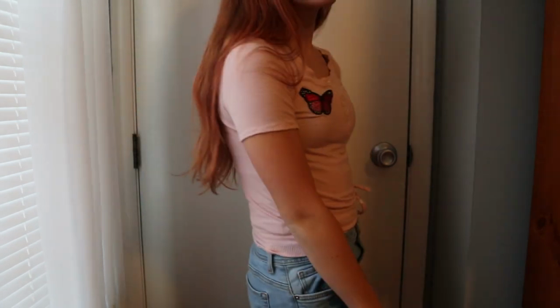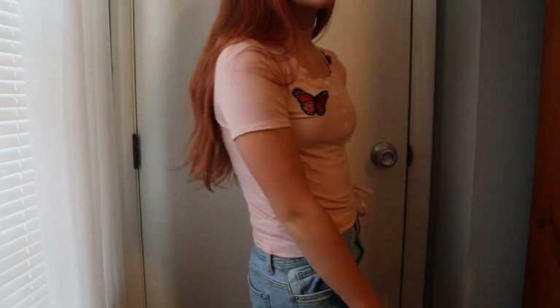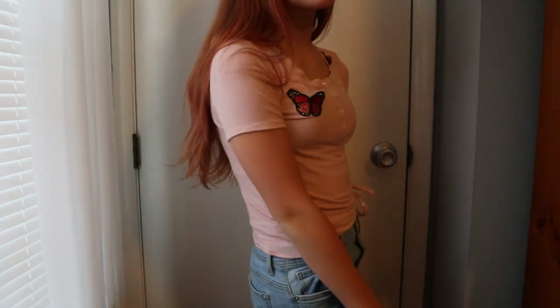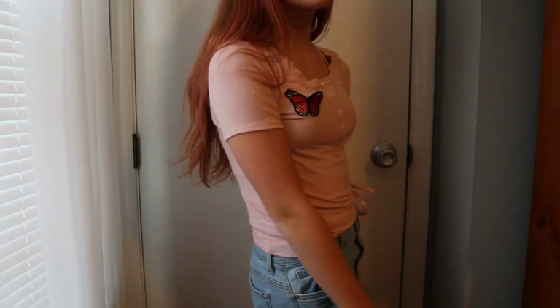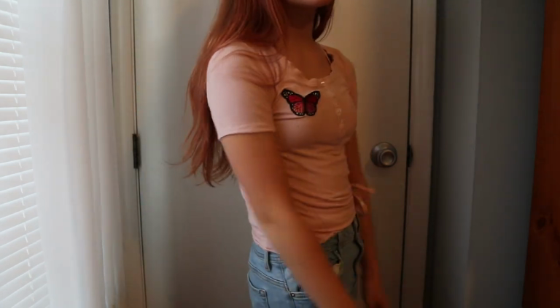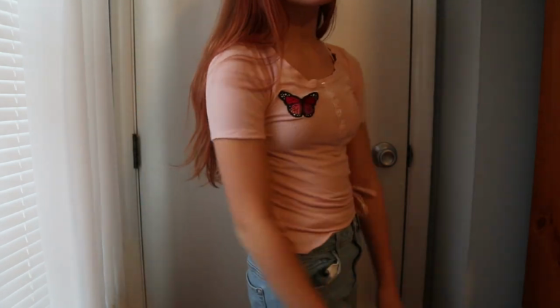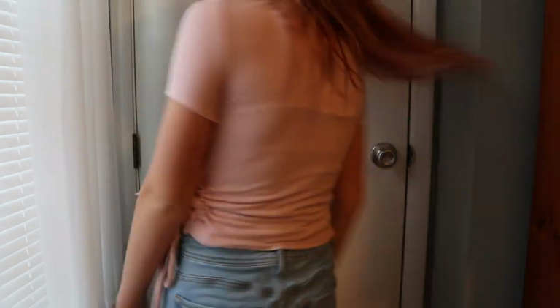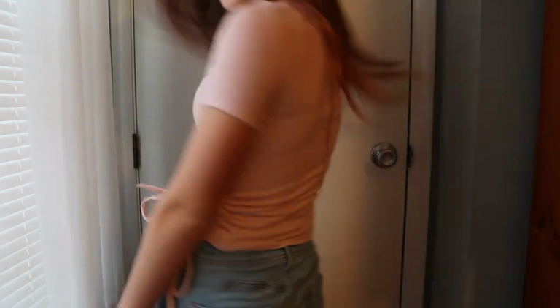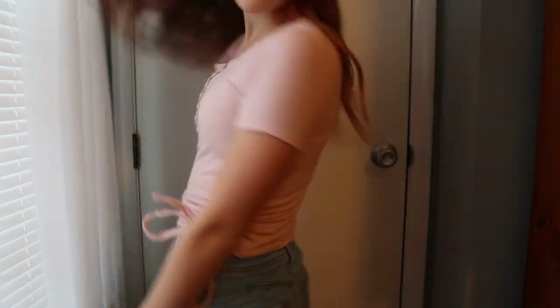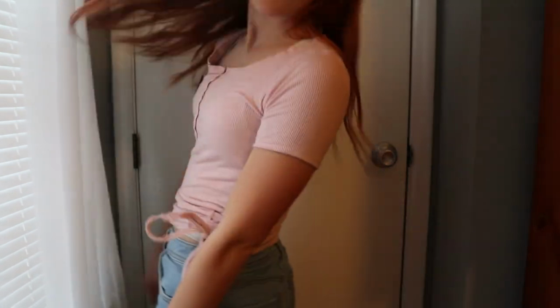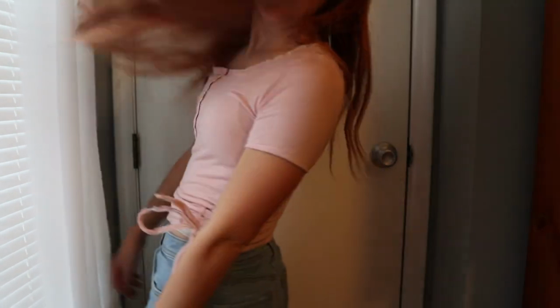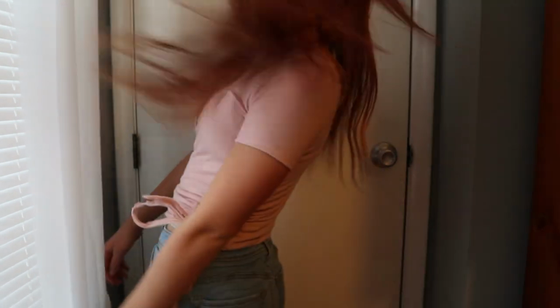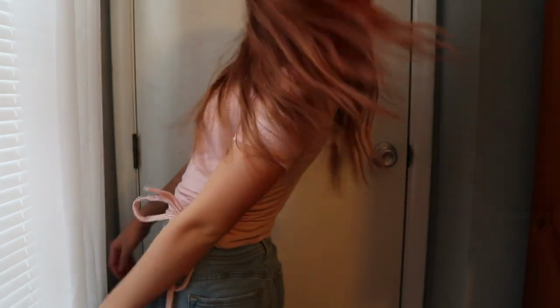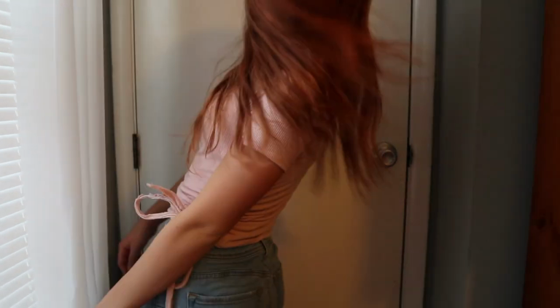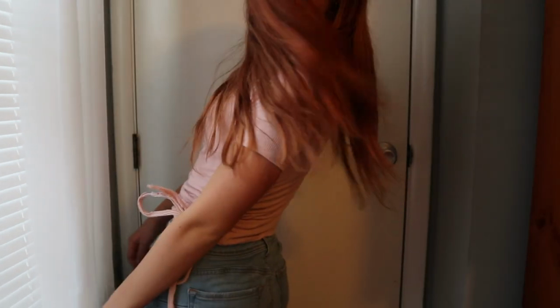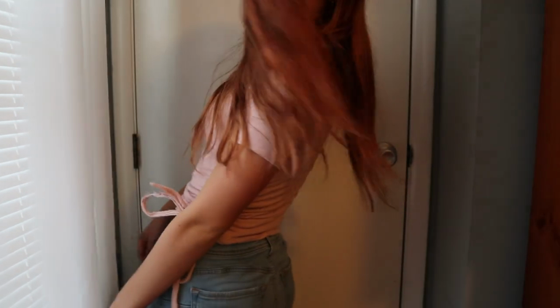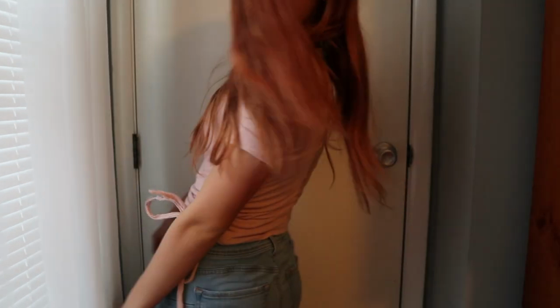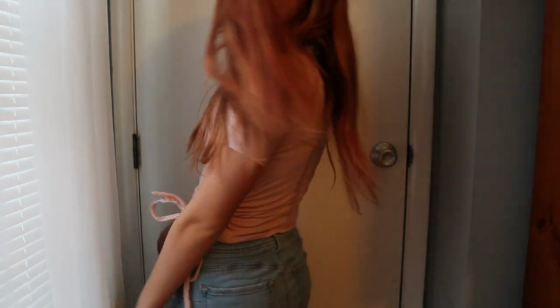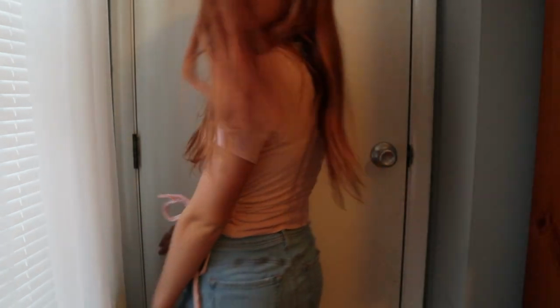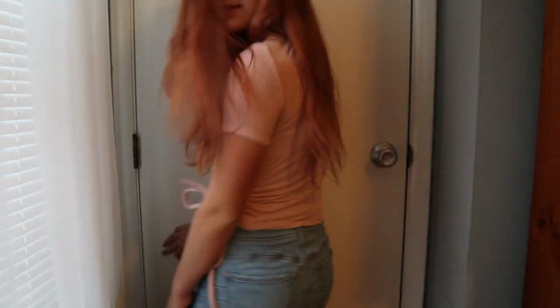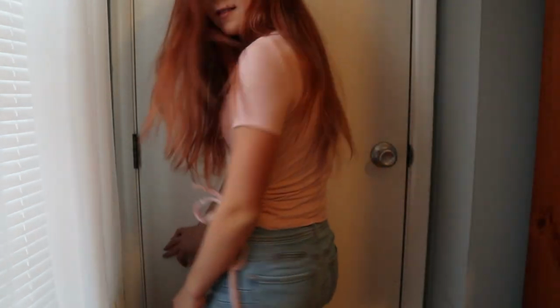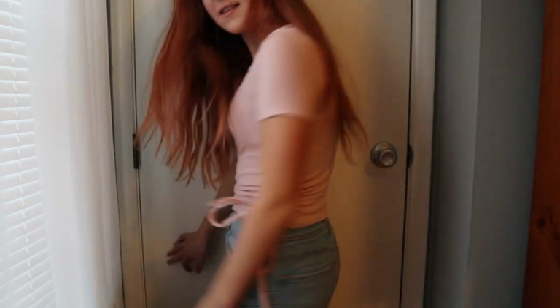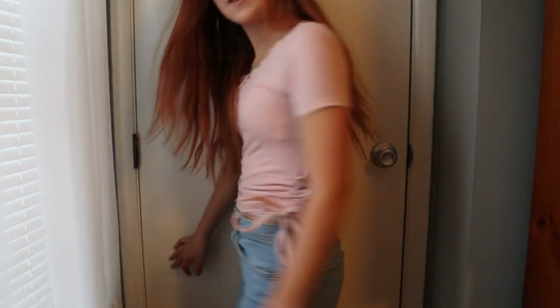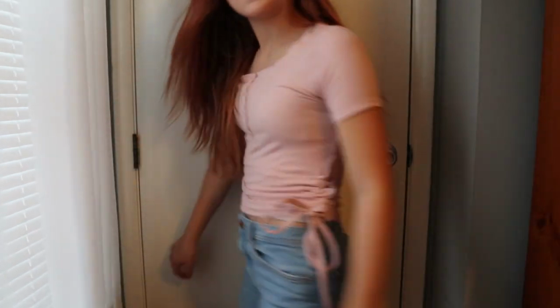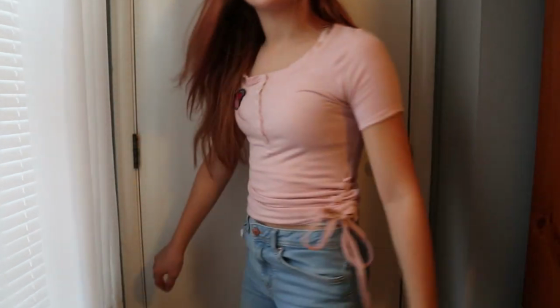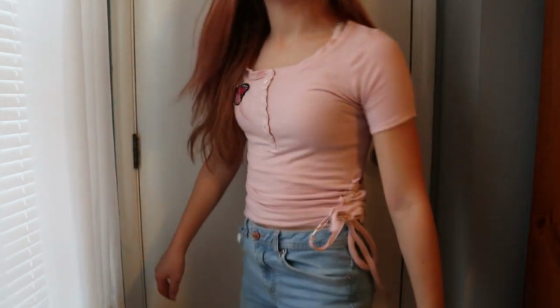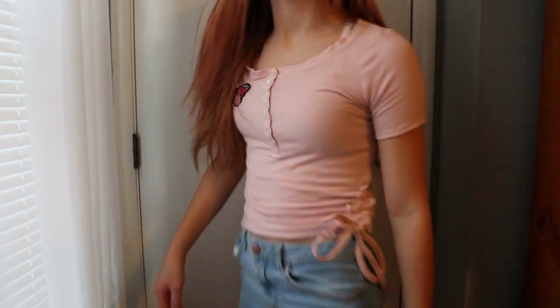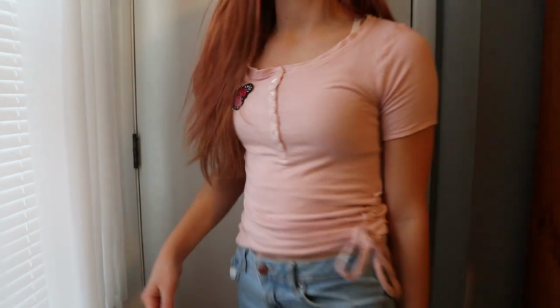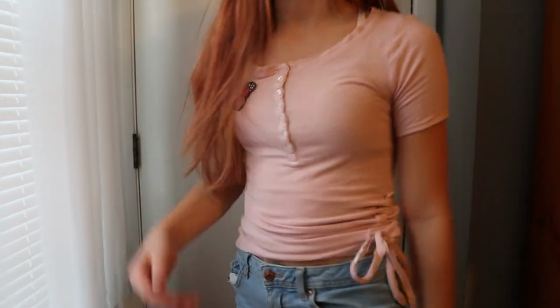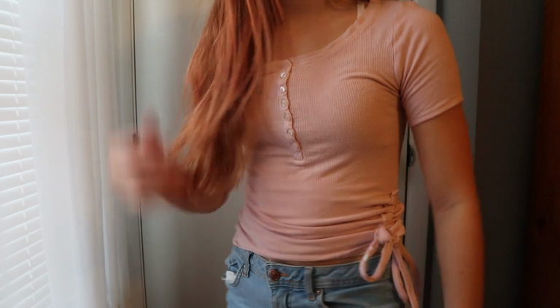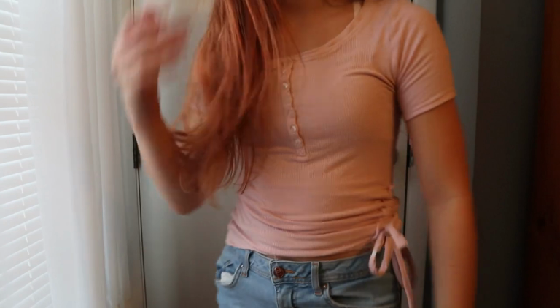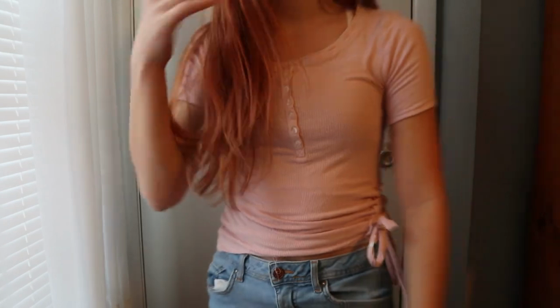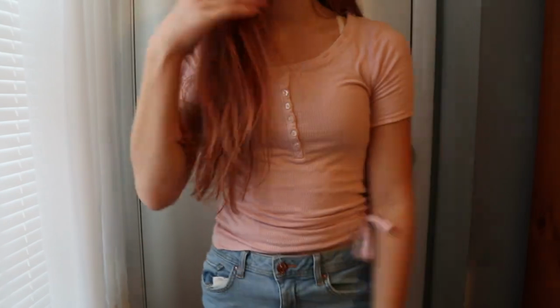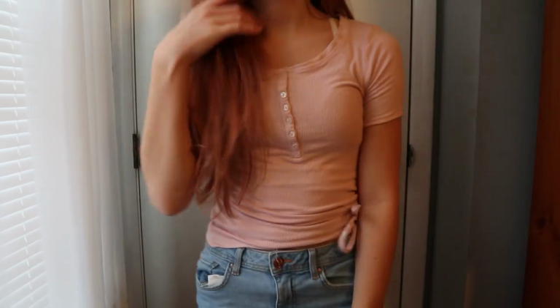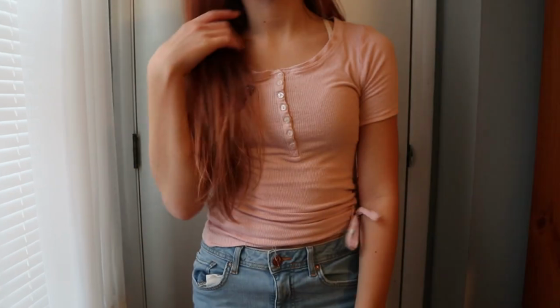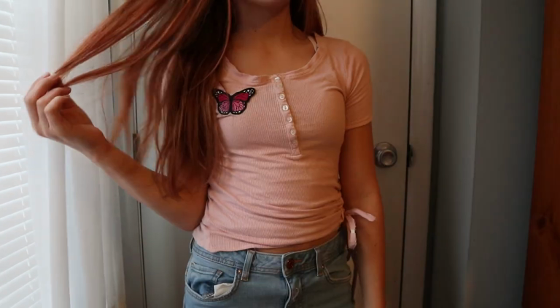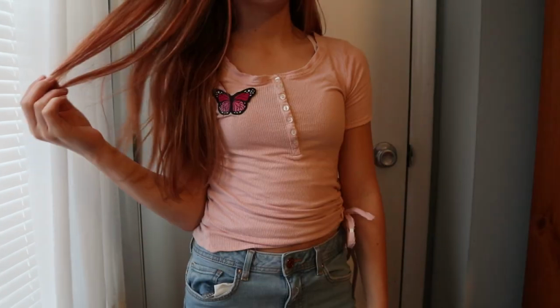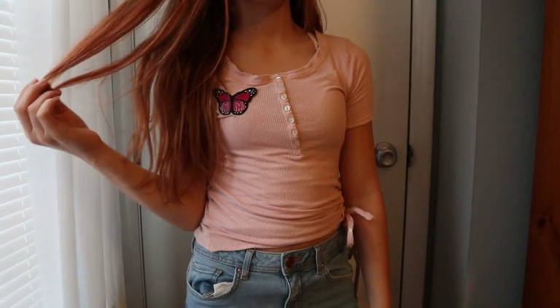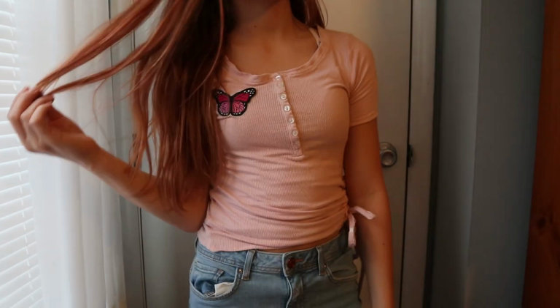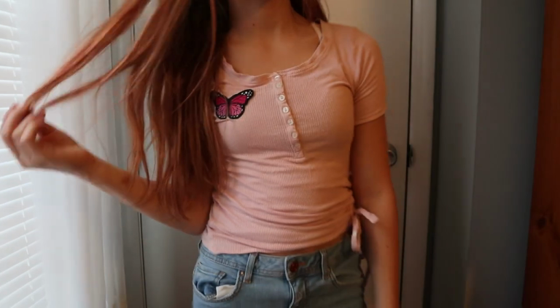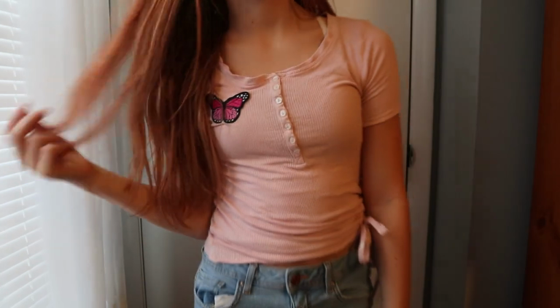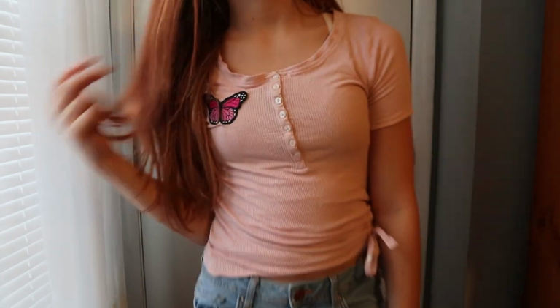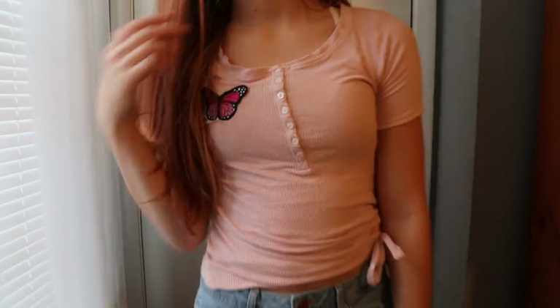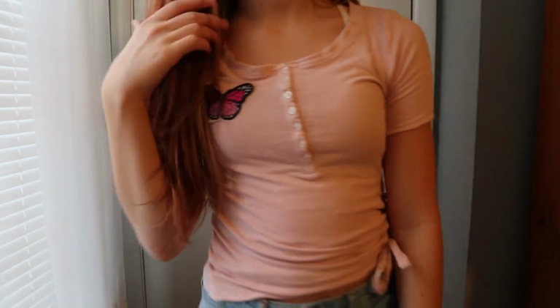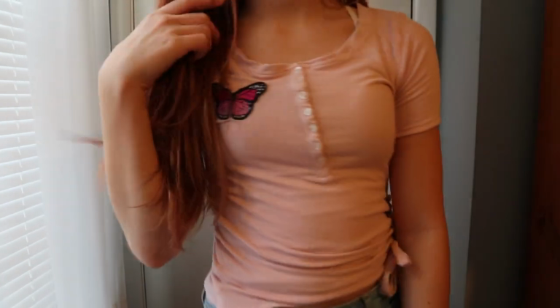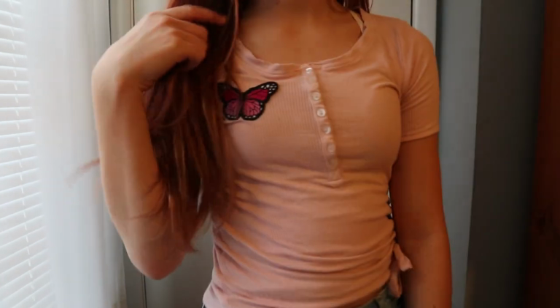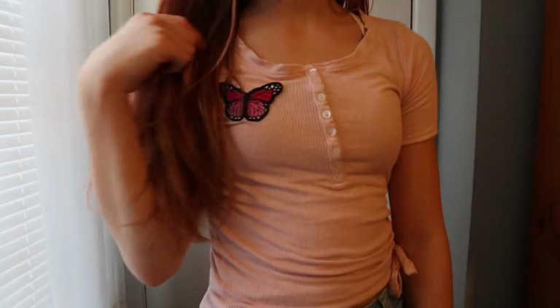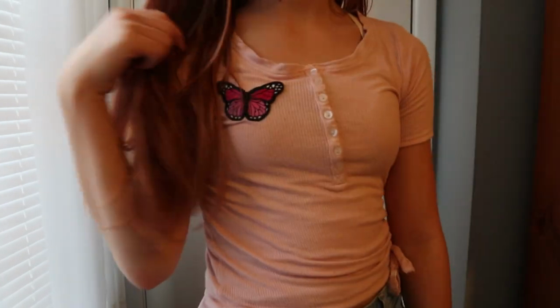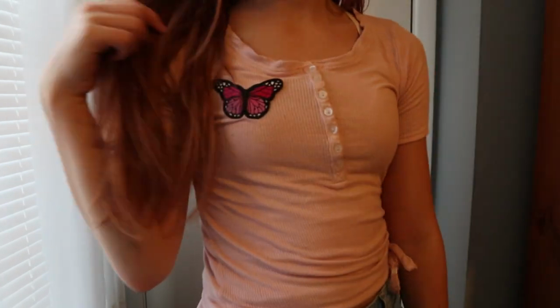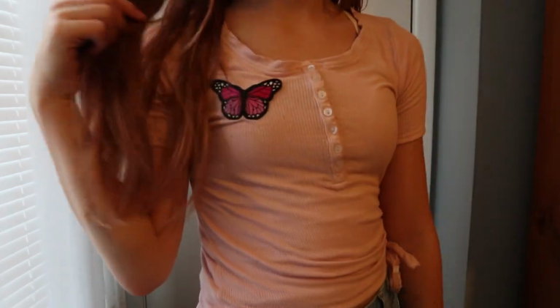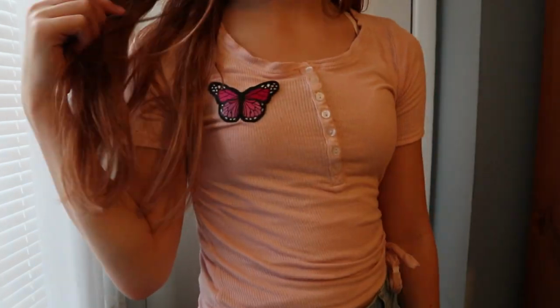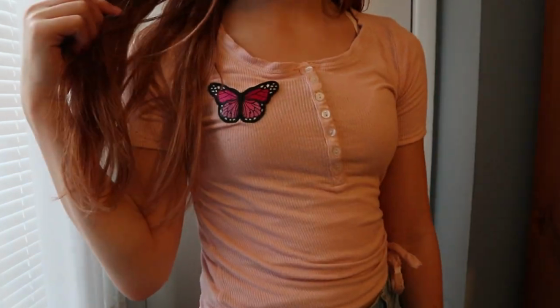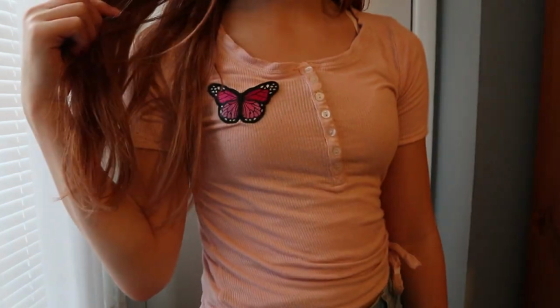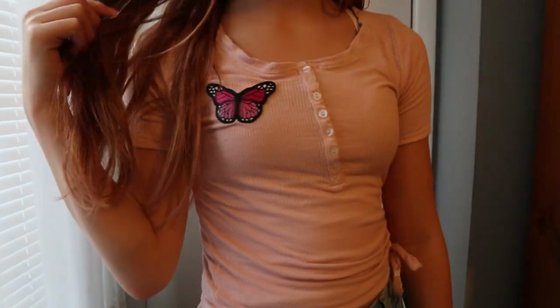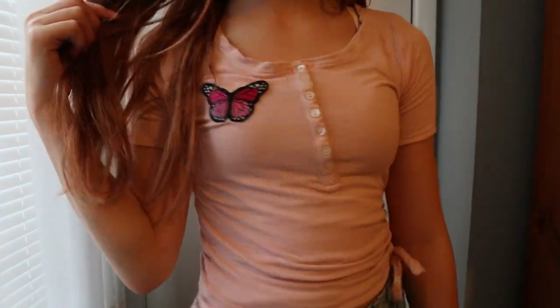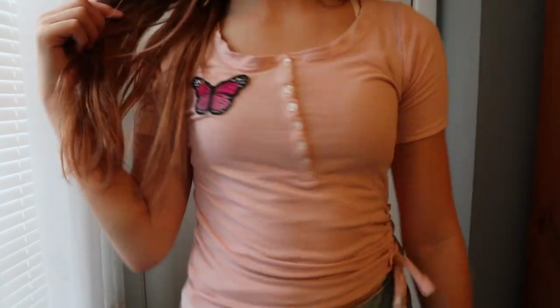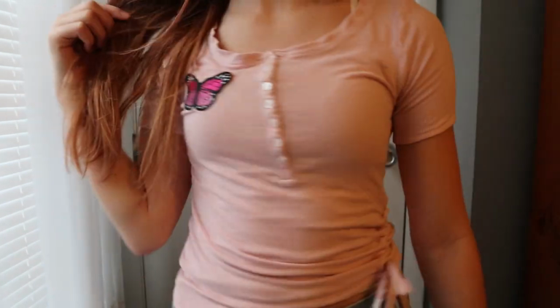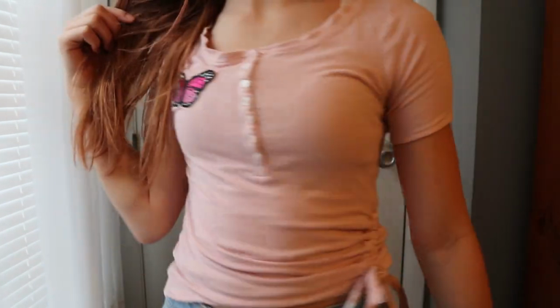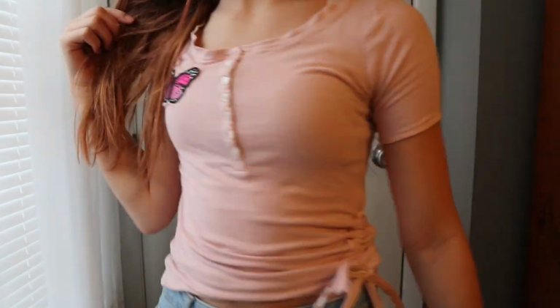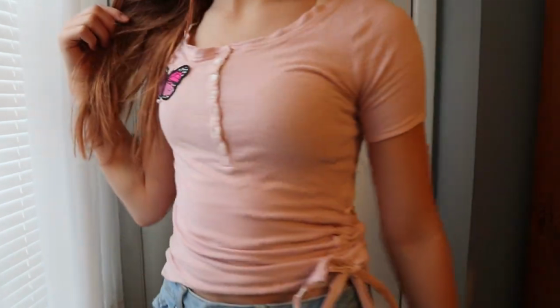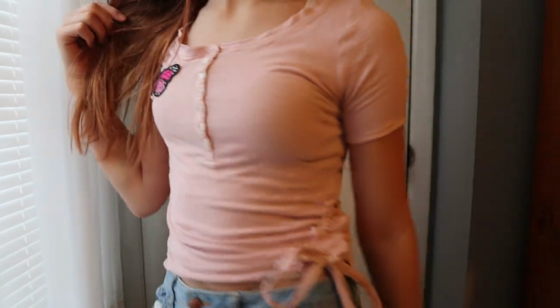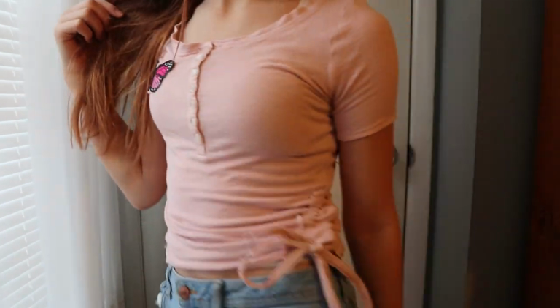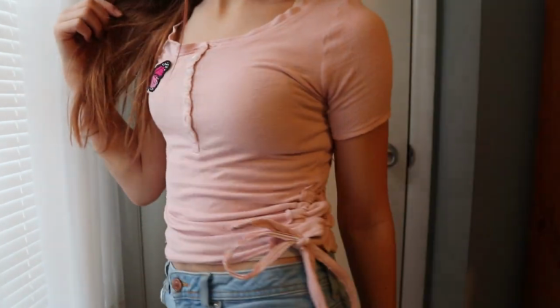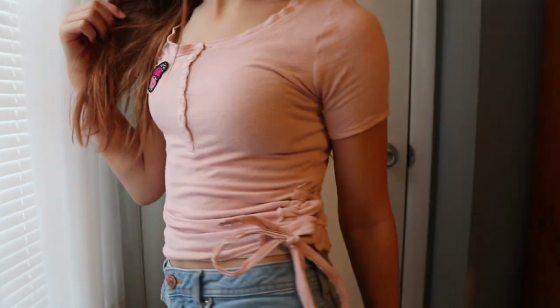I actually love this one so much — I didn't think I would like it, but I really like it. It's cute. I'll be wearing it a lot in the summer.